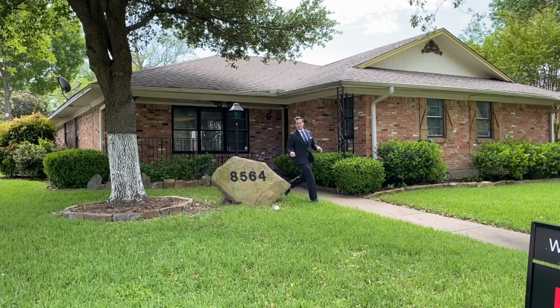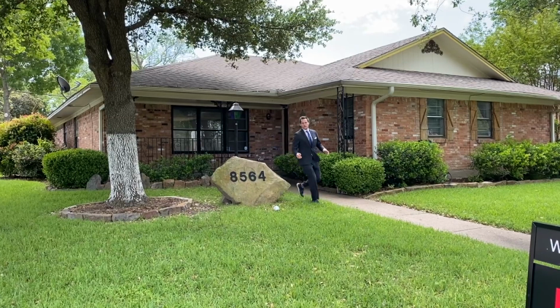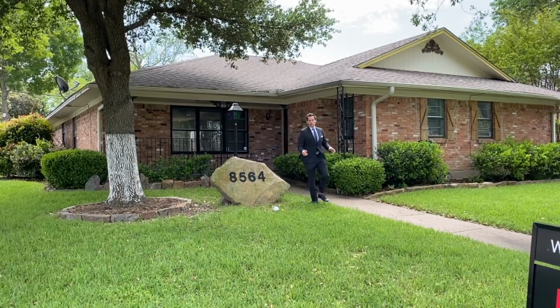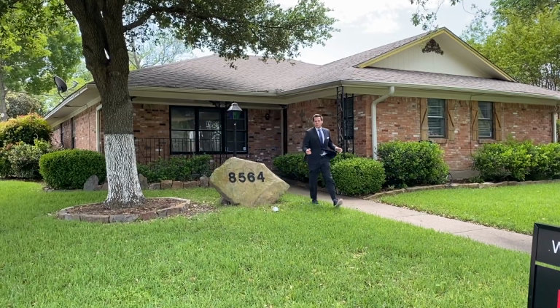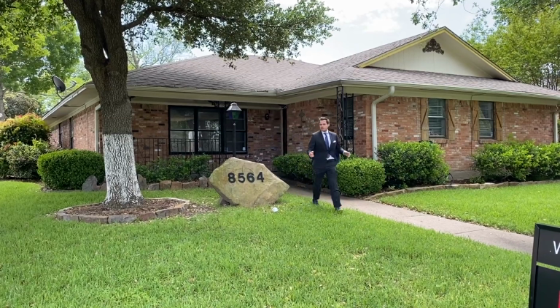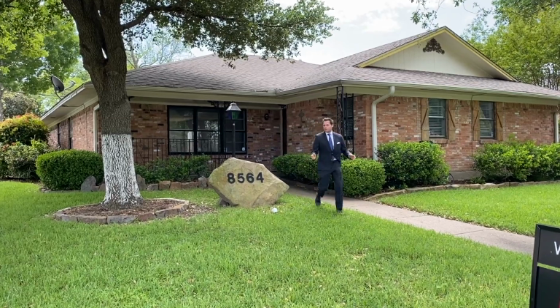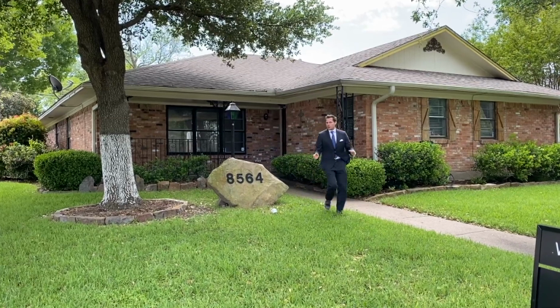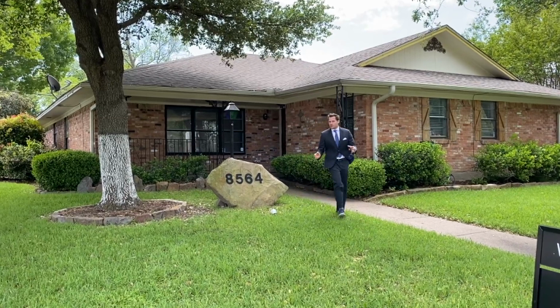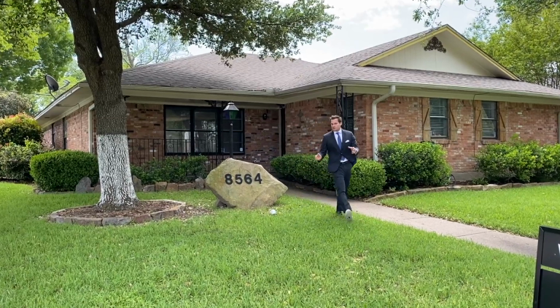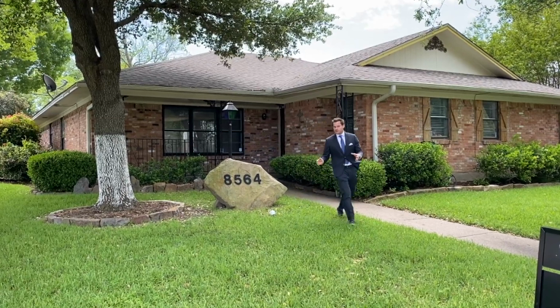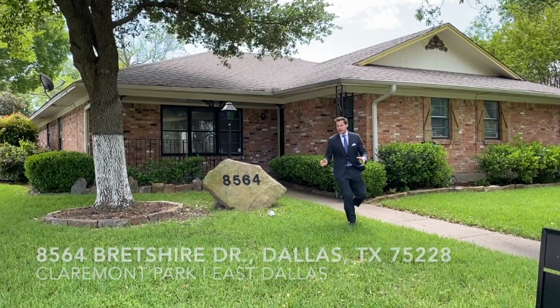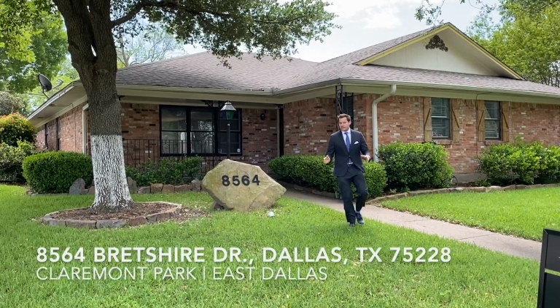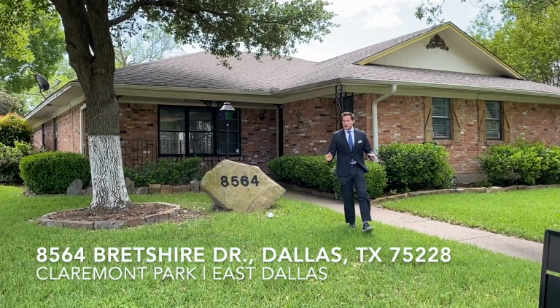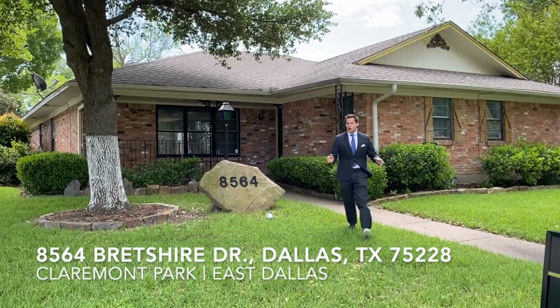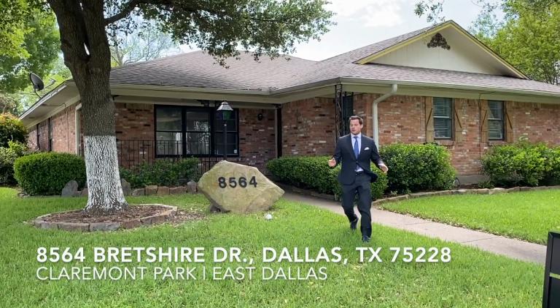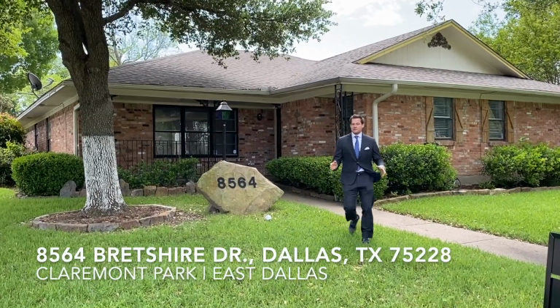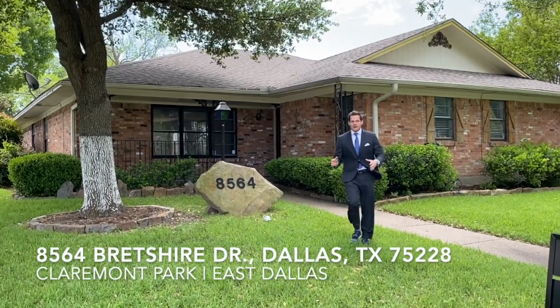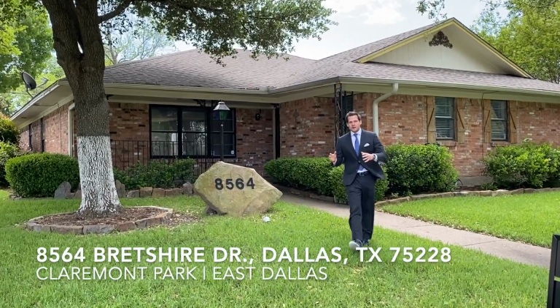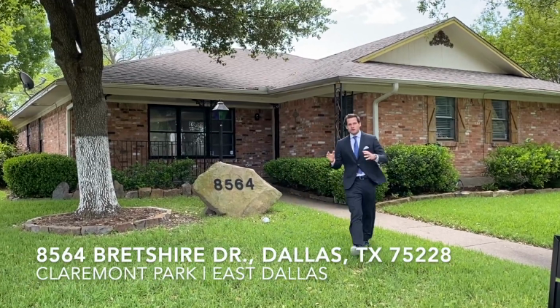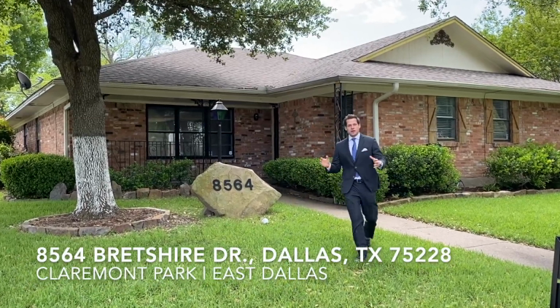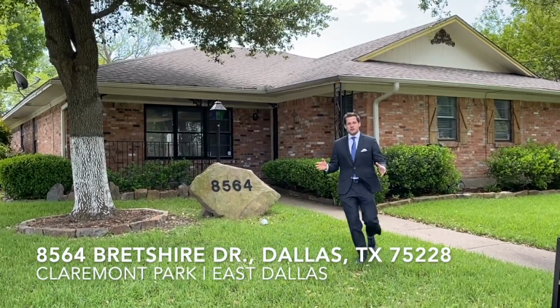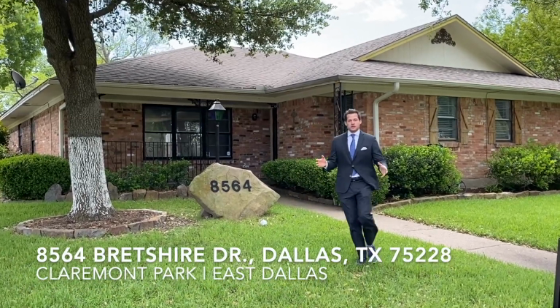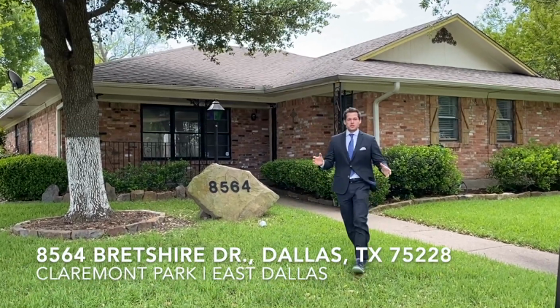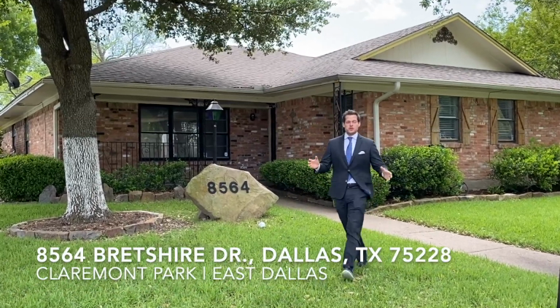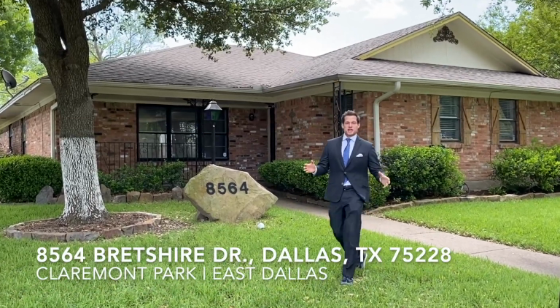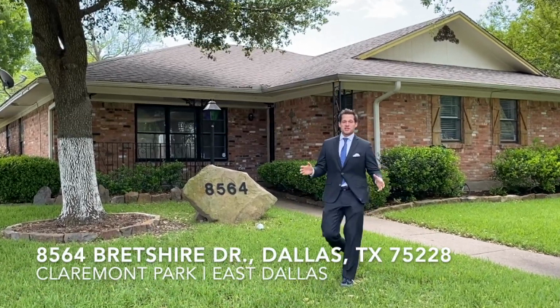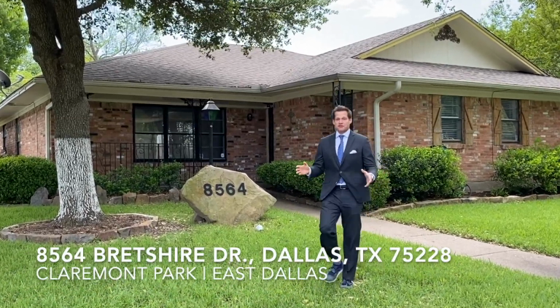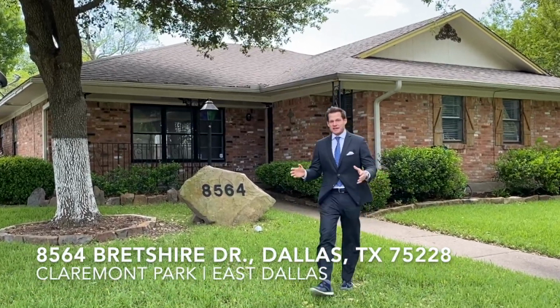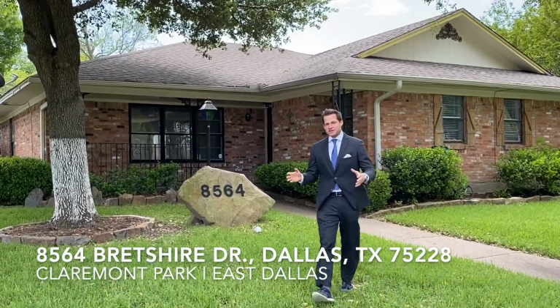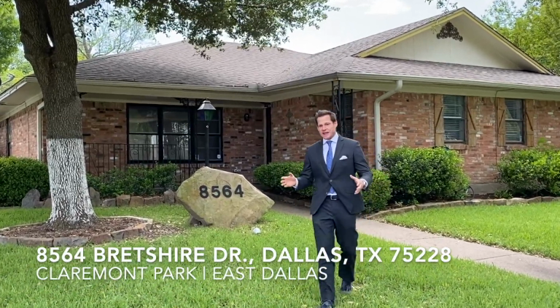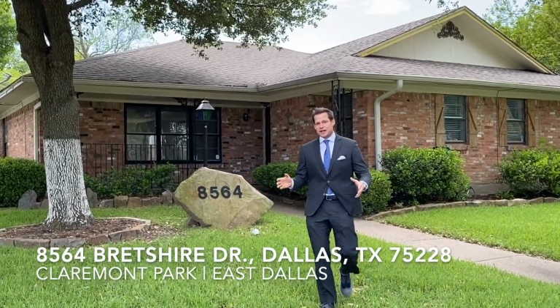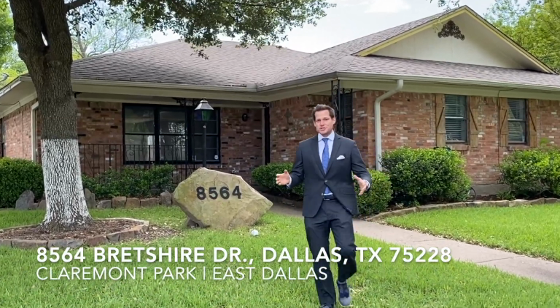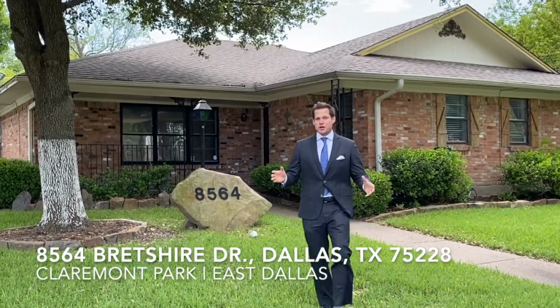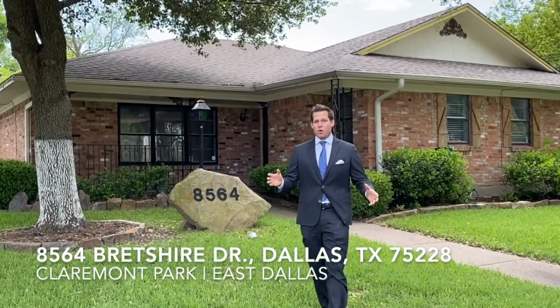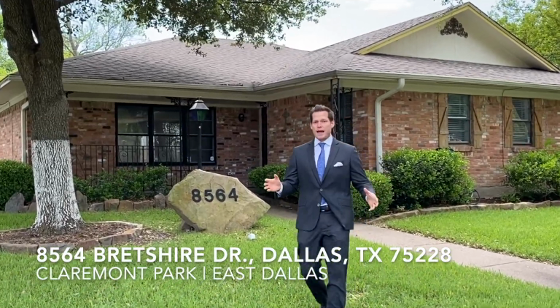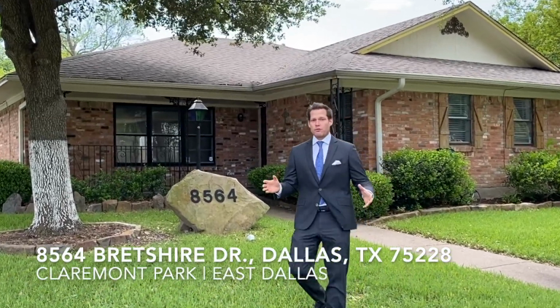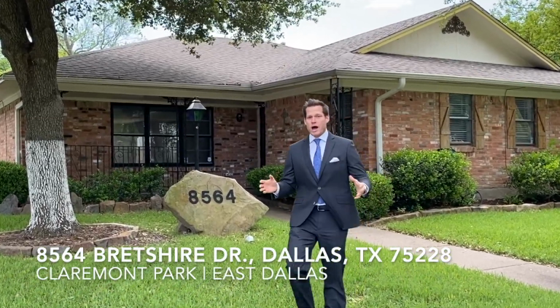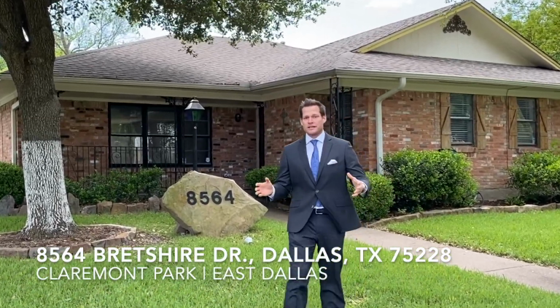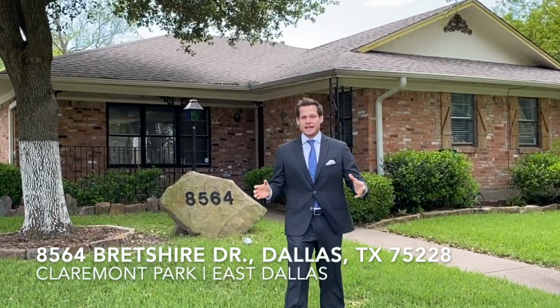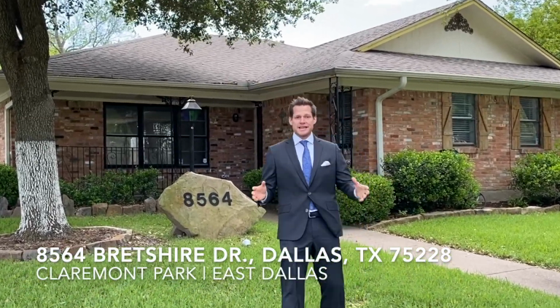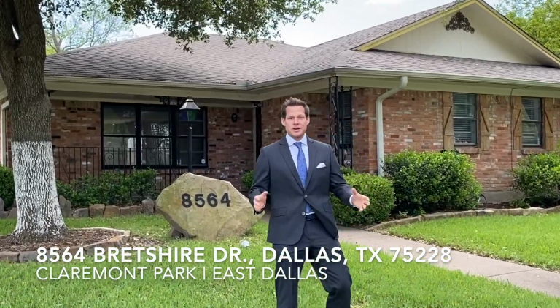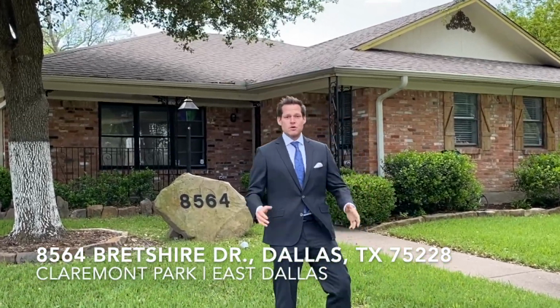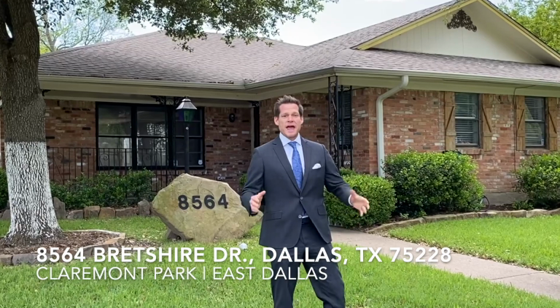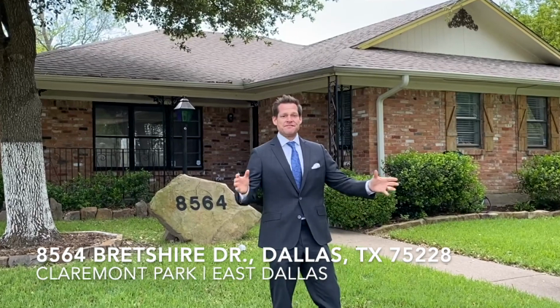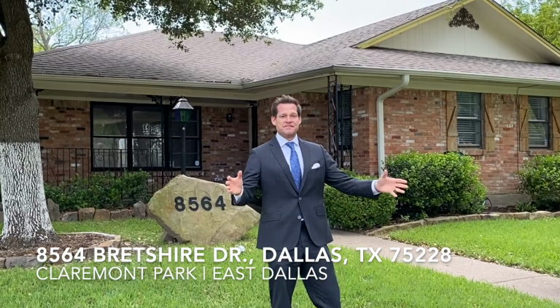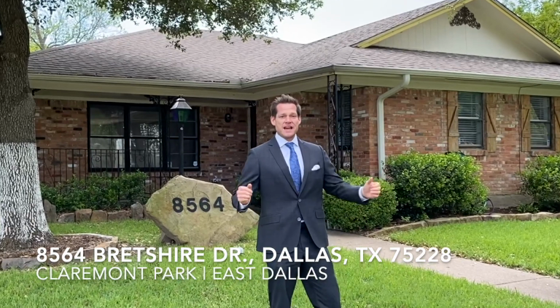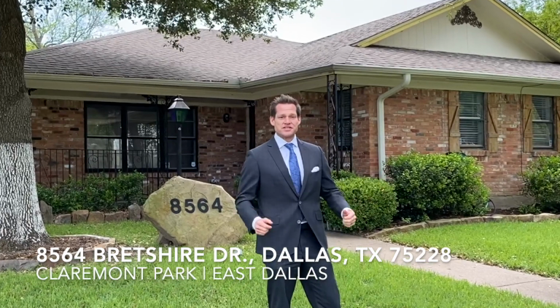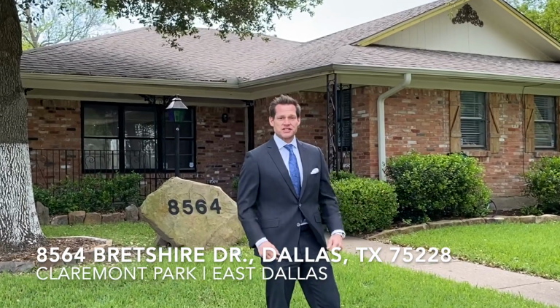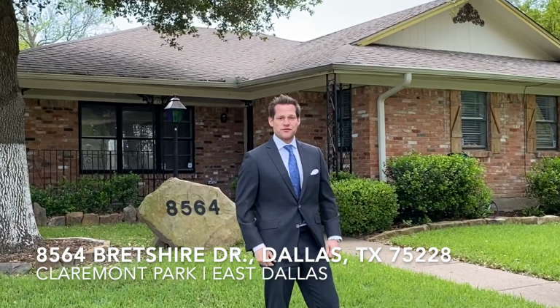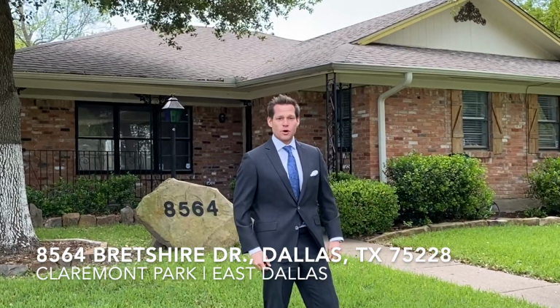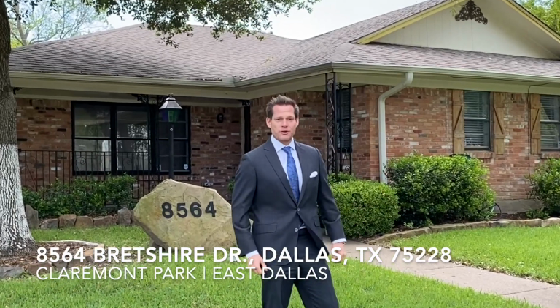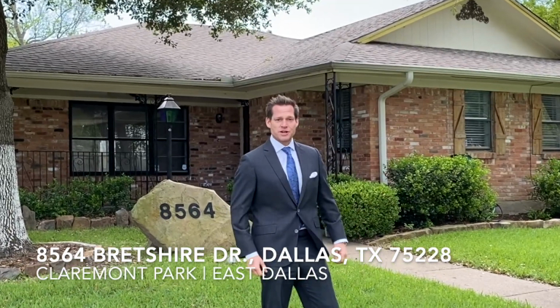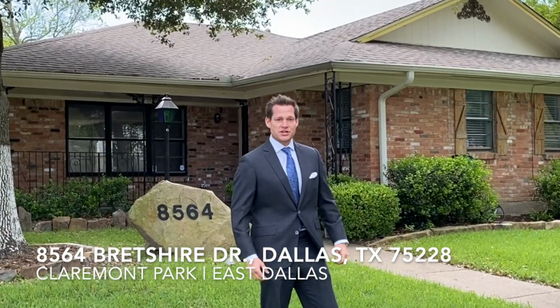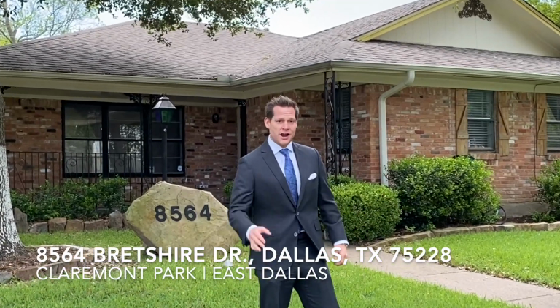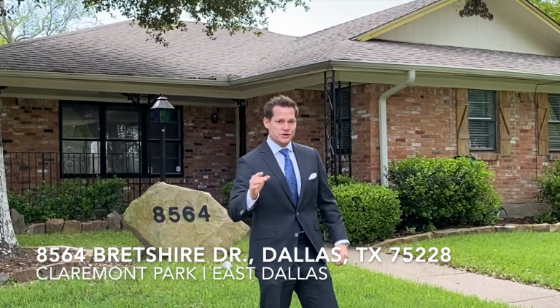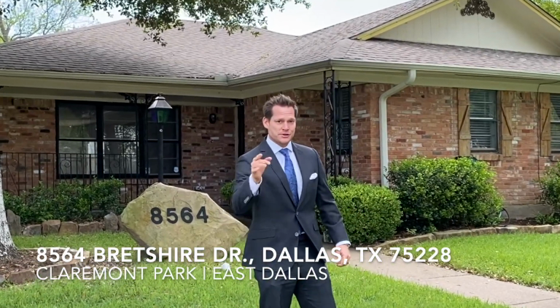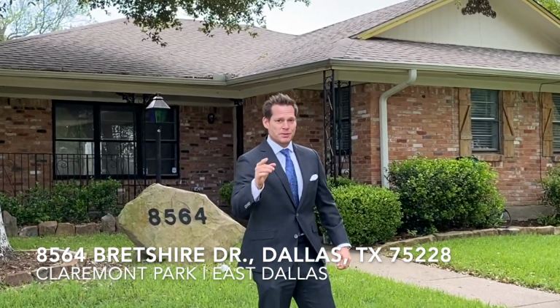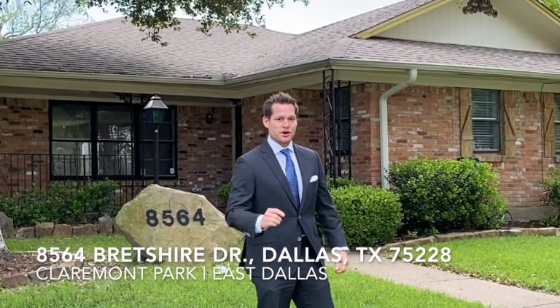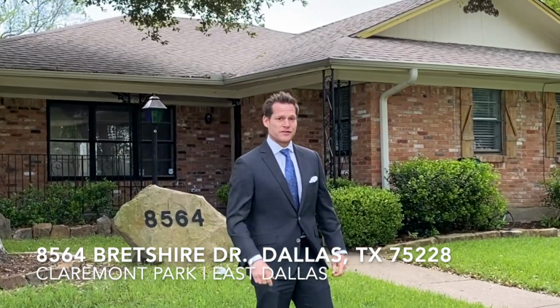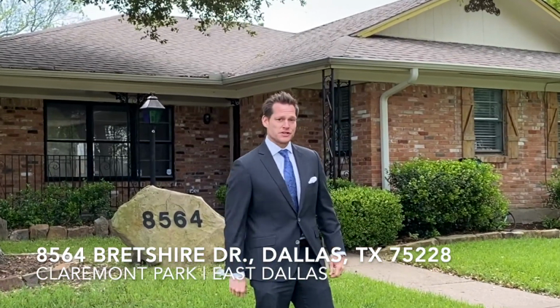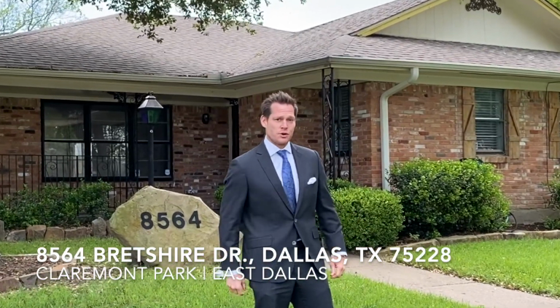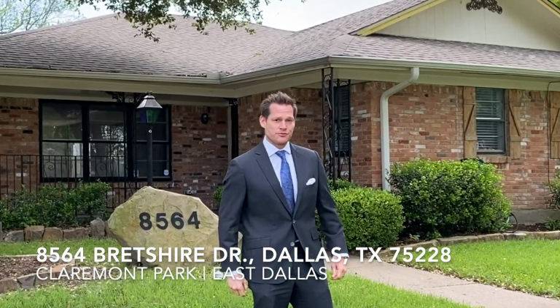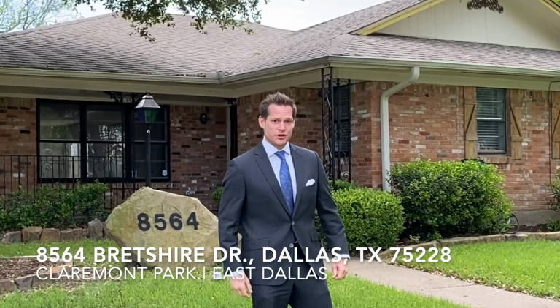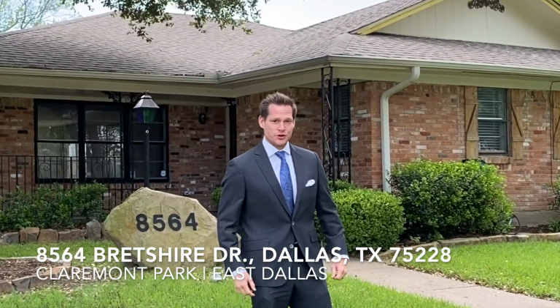Looking for the perfect family home in a very transitional section of East Dallas near White Rock Lake? 8564 Bretshire is the perfect home for you.